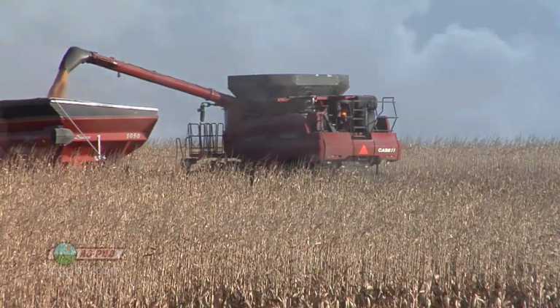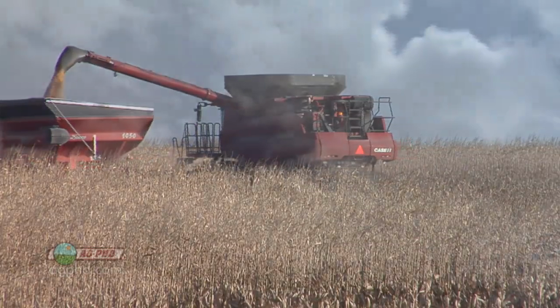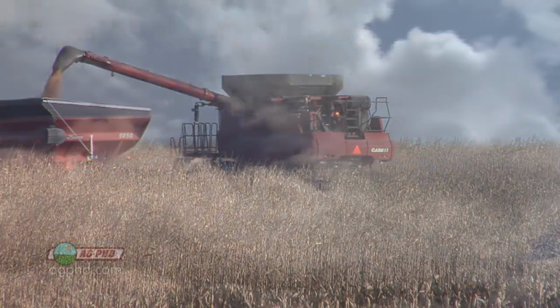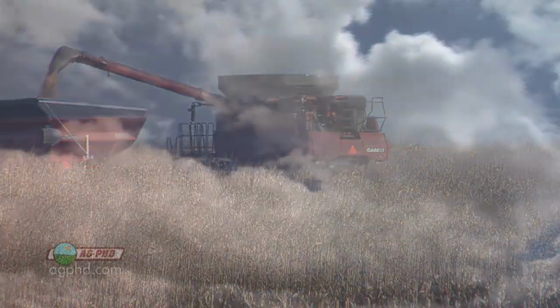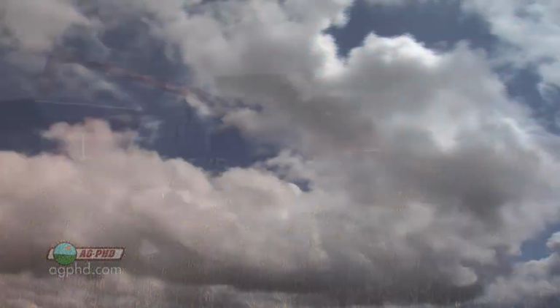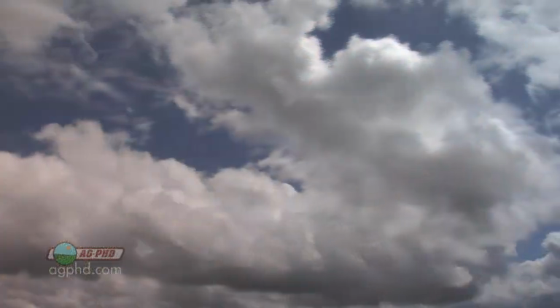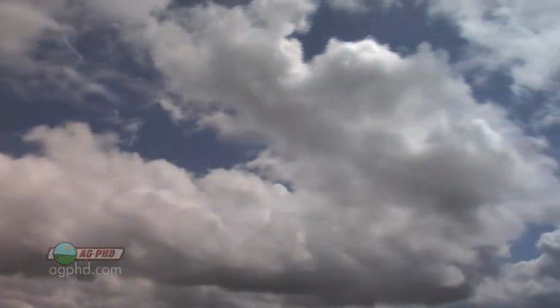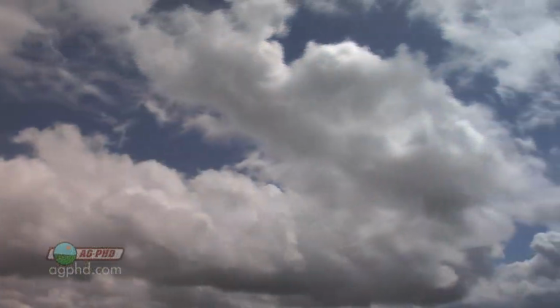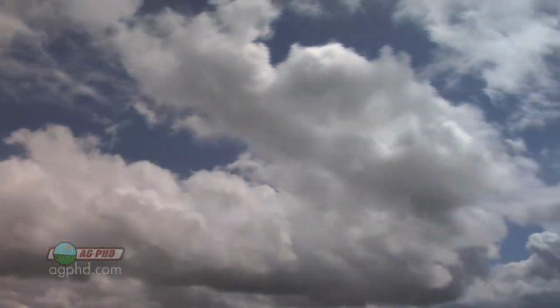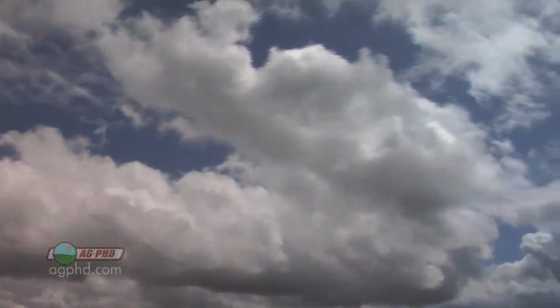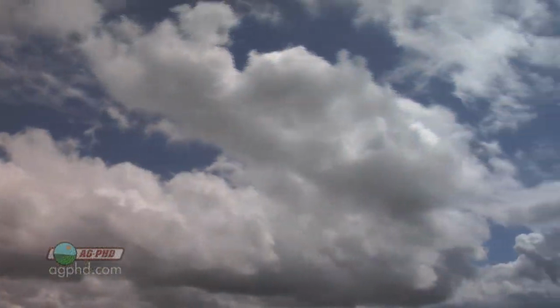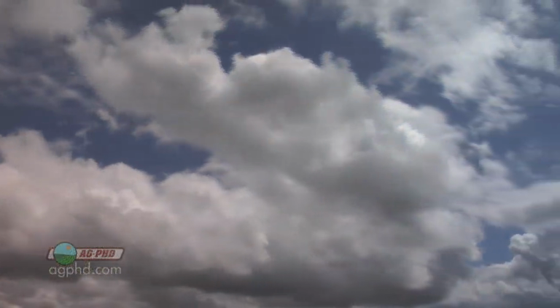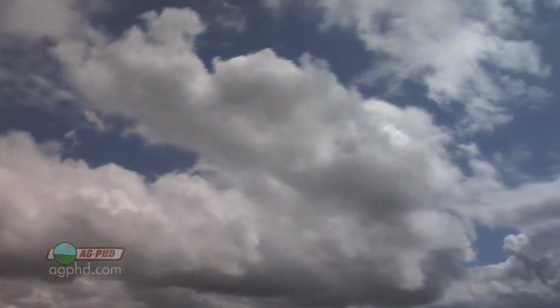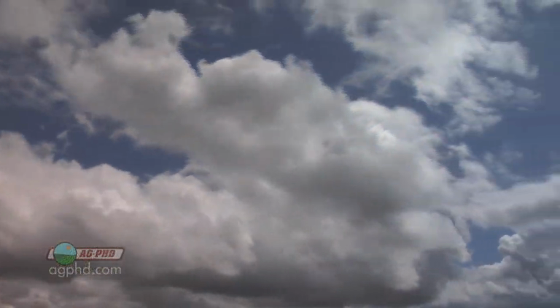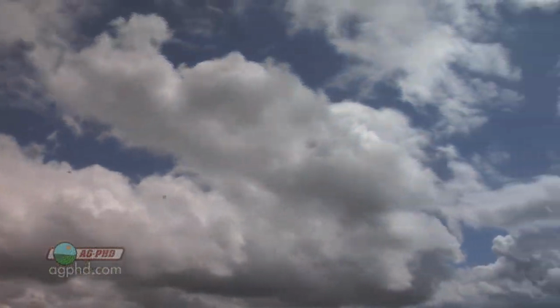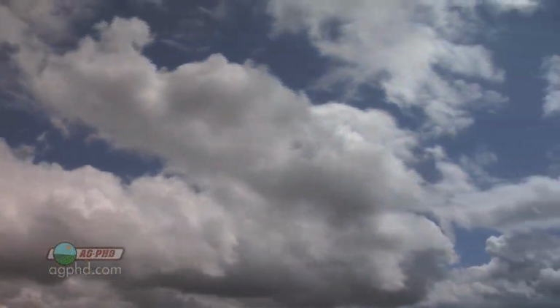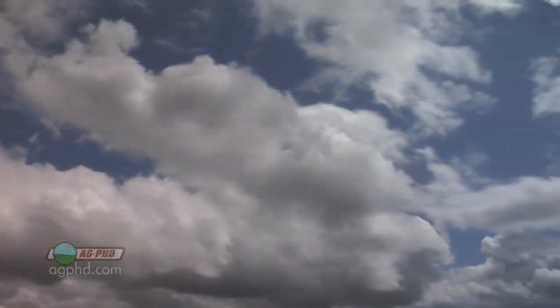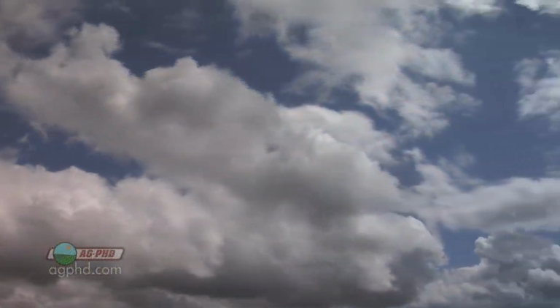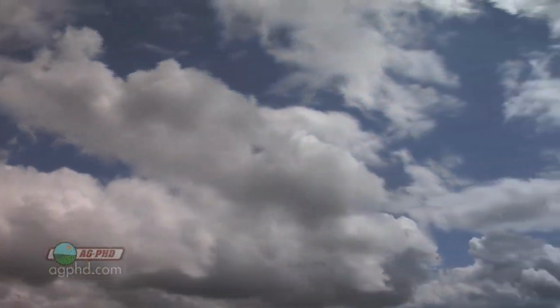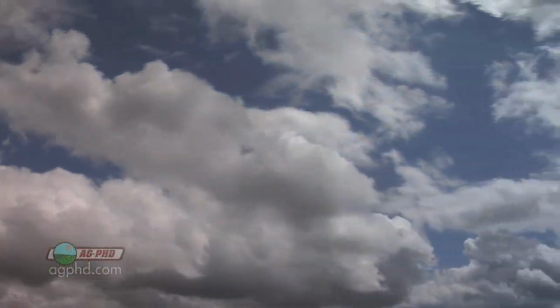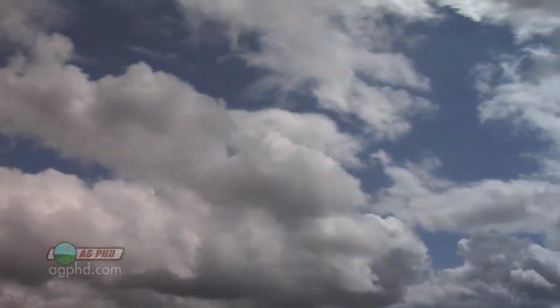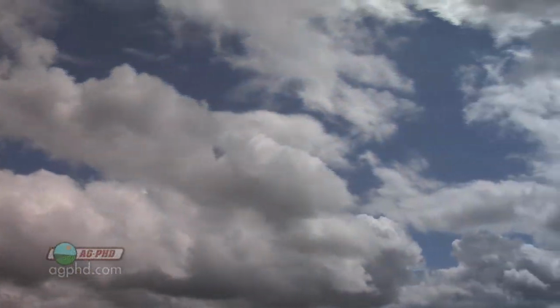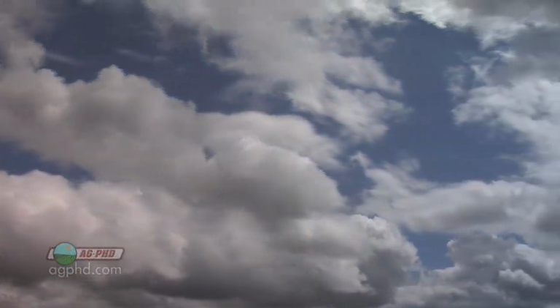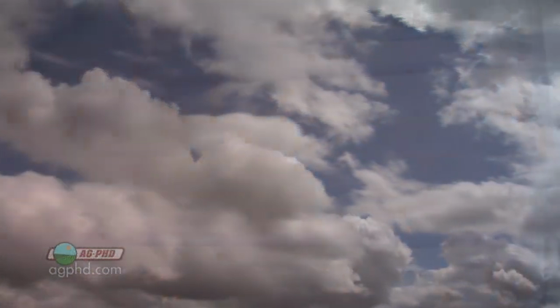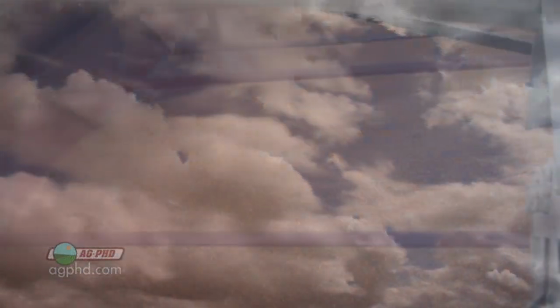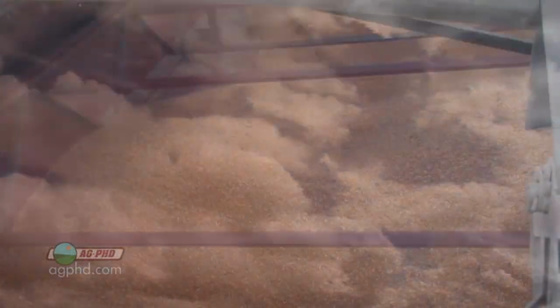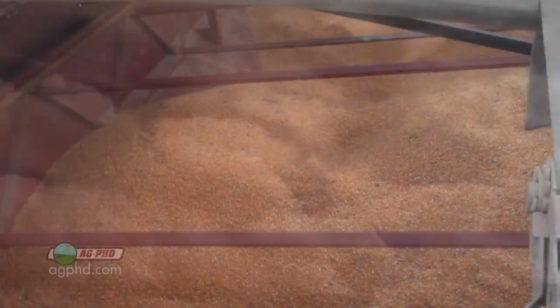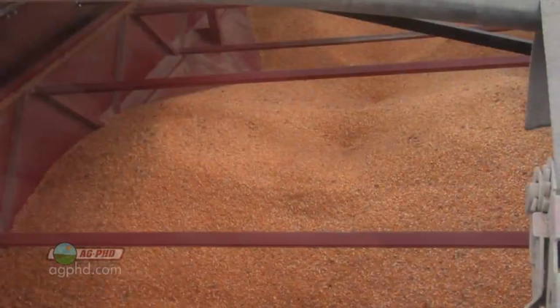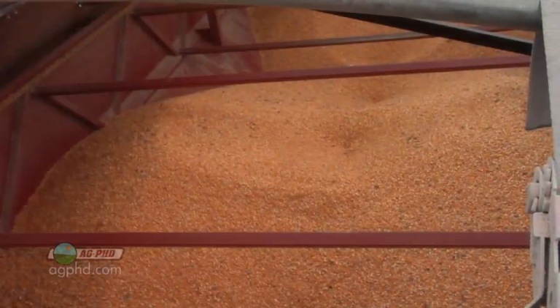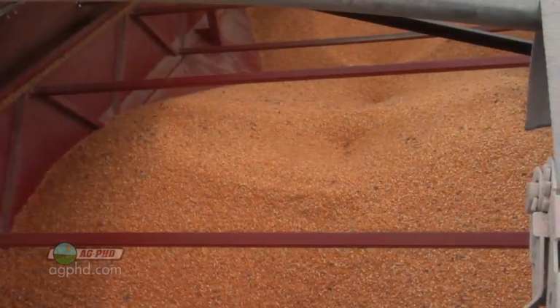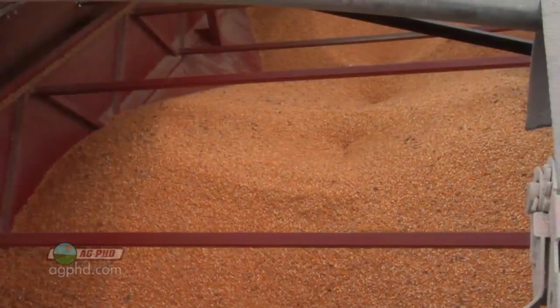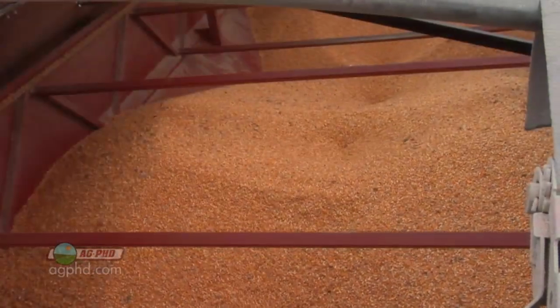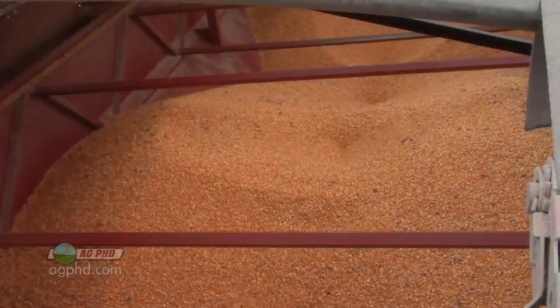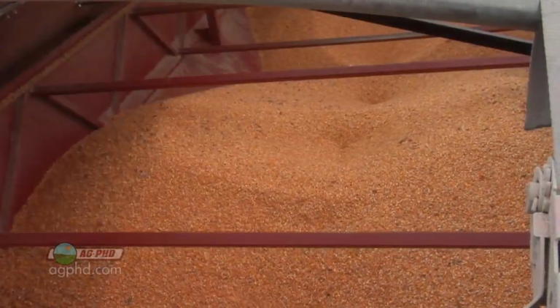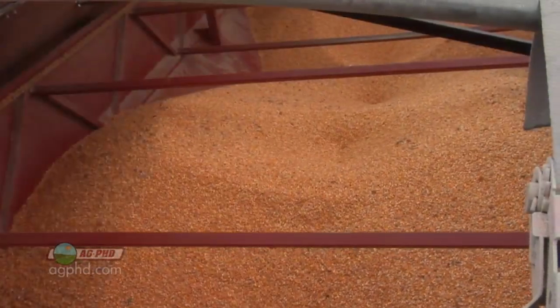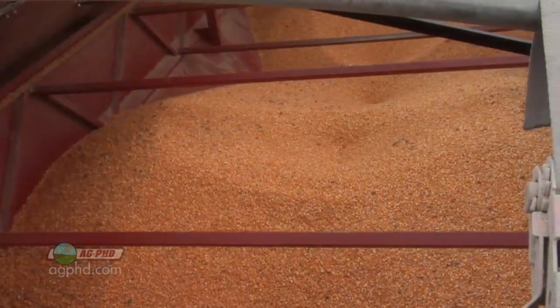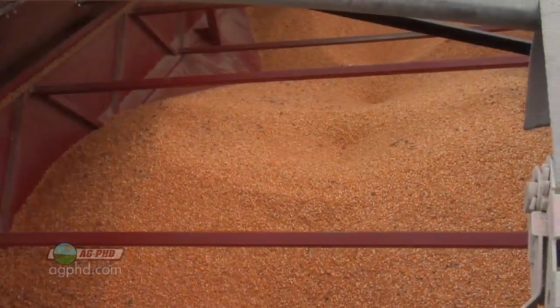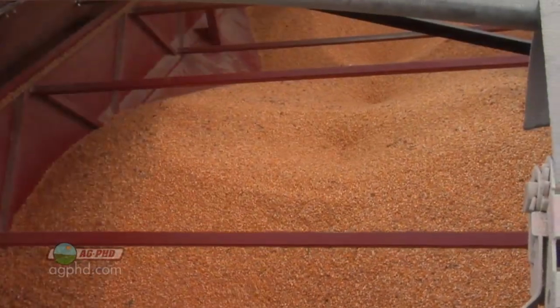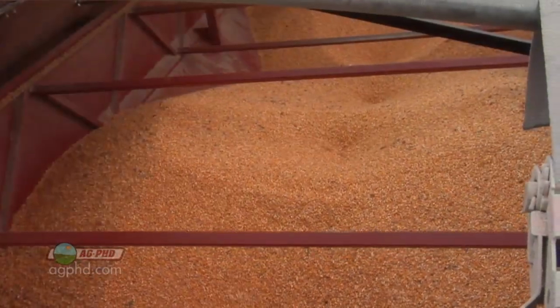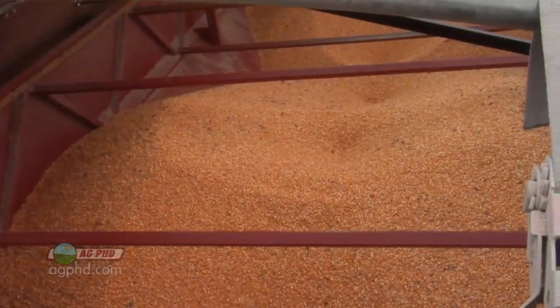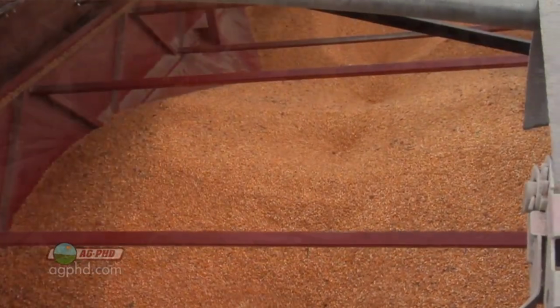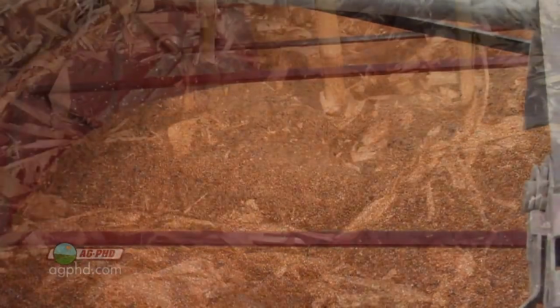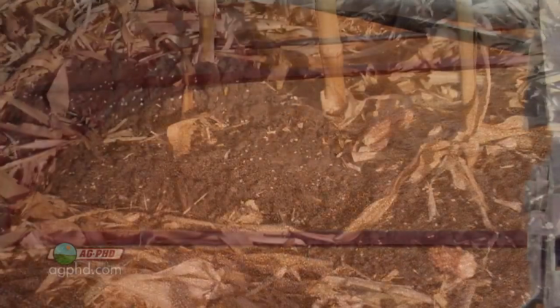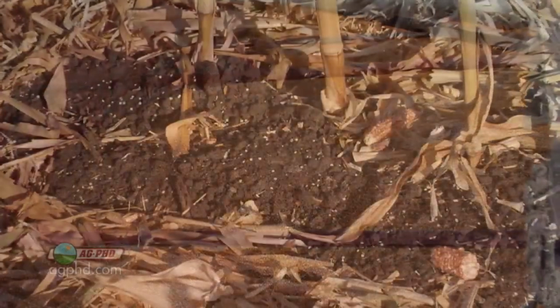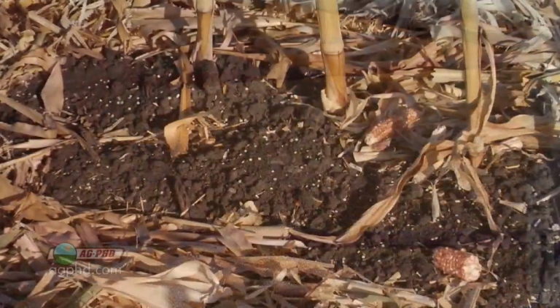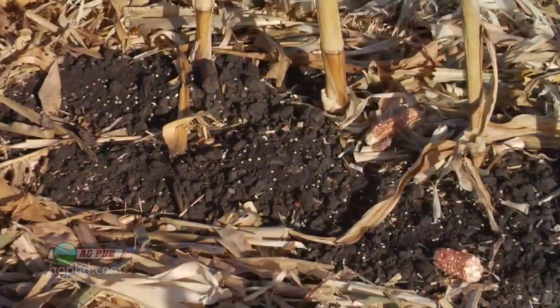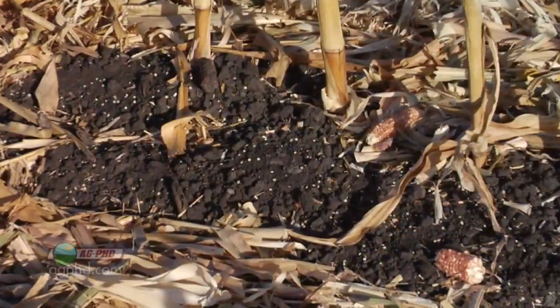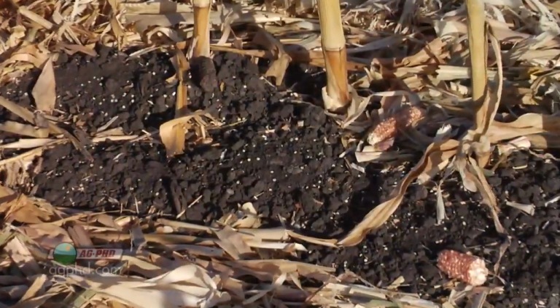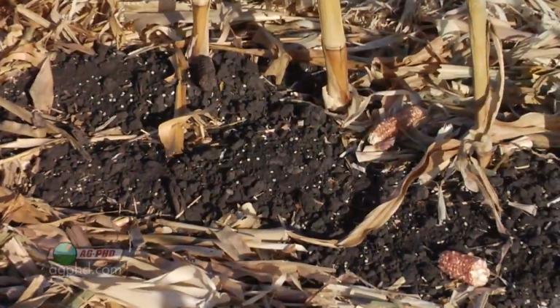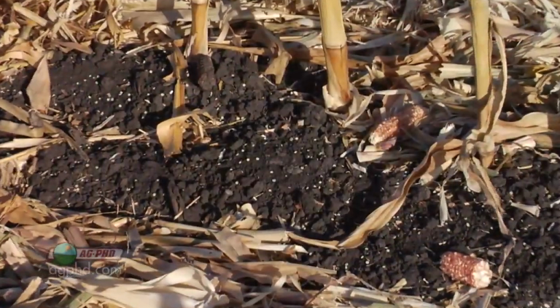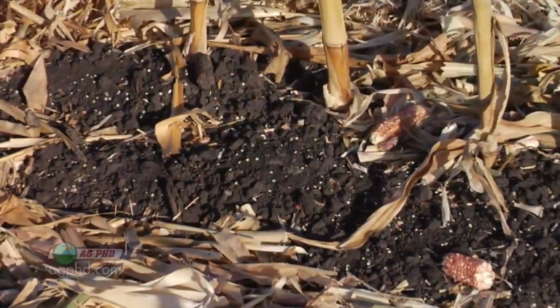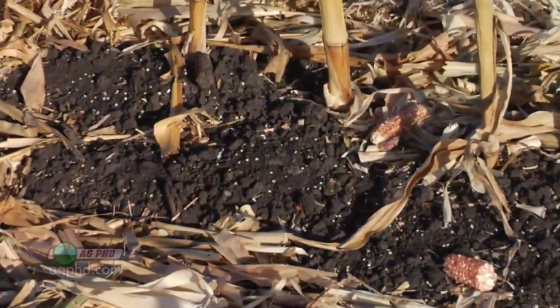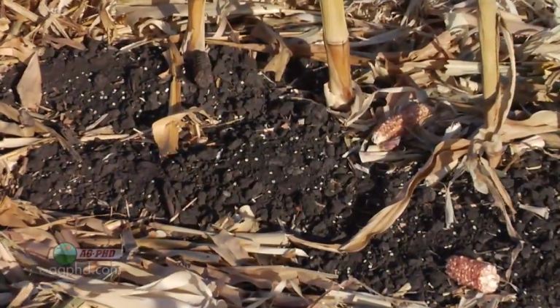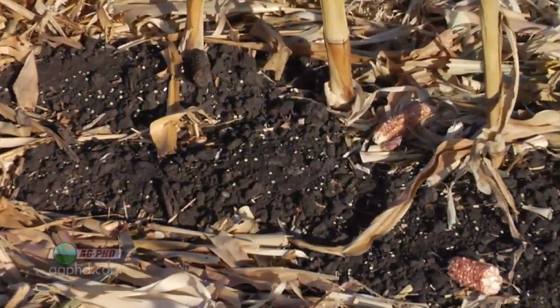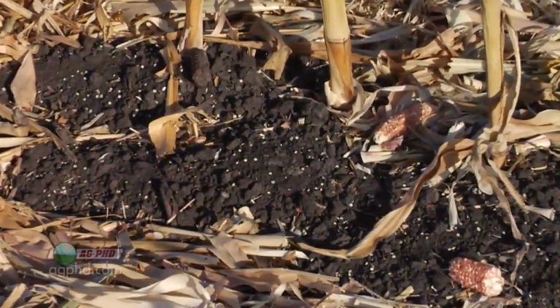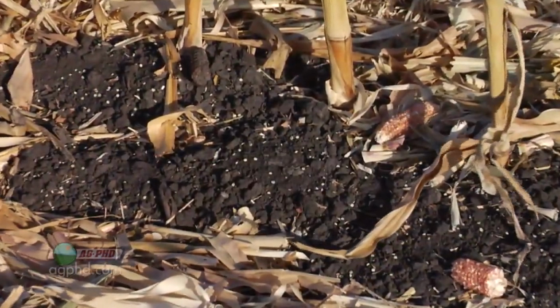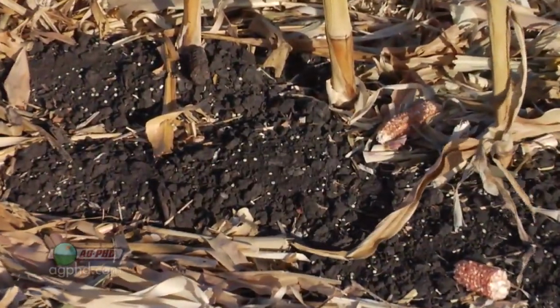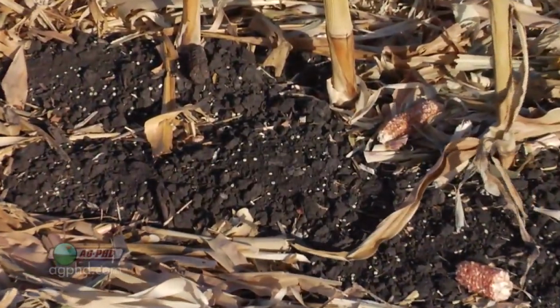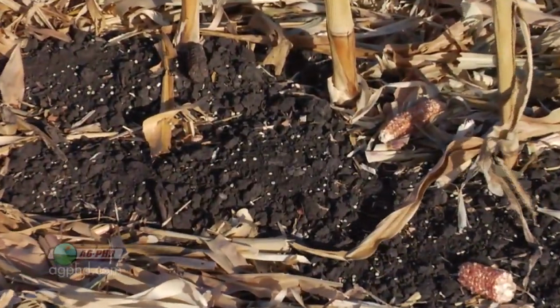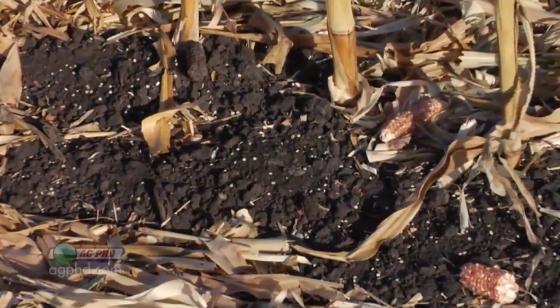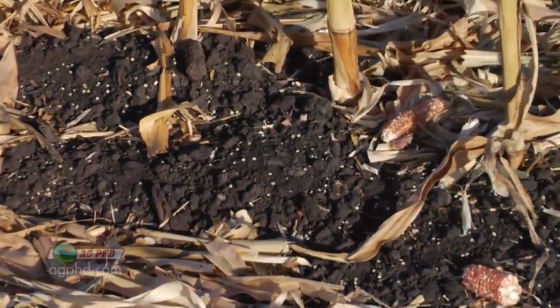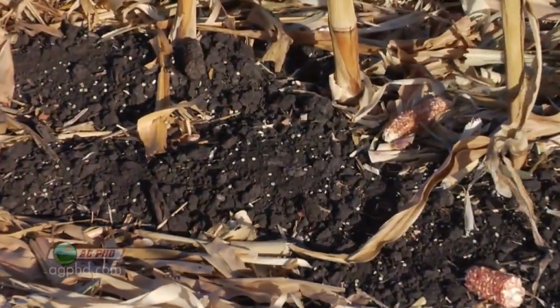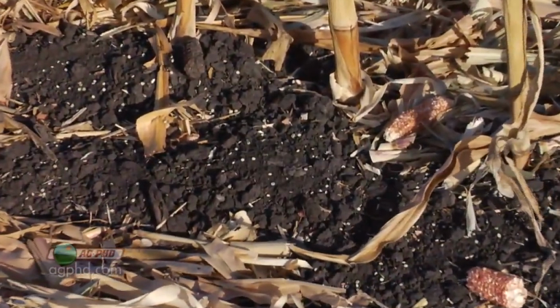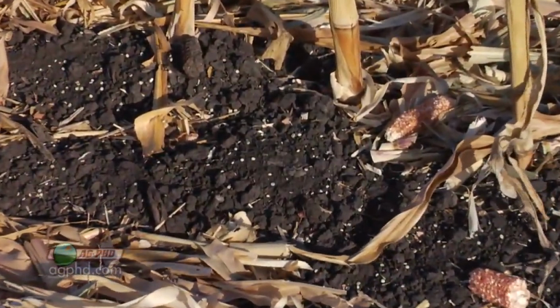The air is cleaner — that's a positive. Our yields are higher — that's a positive. So we've just got to spend a little bit more money on fertilizer.